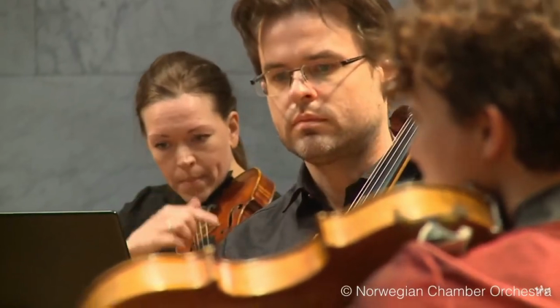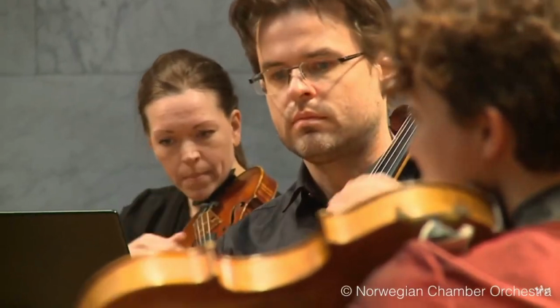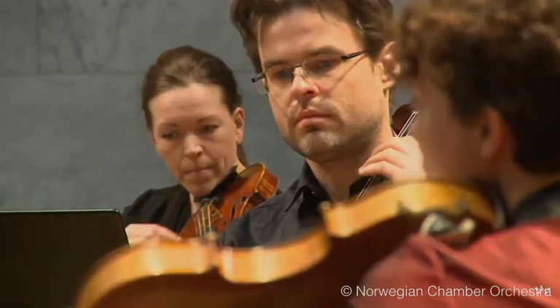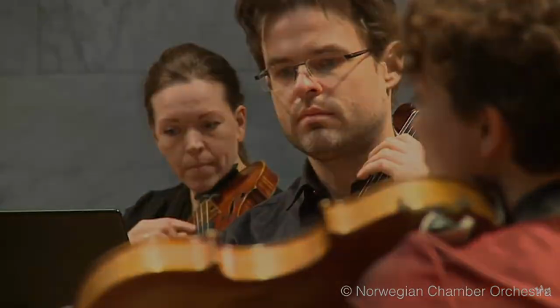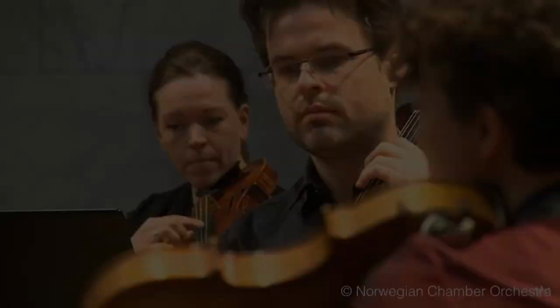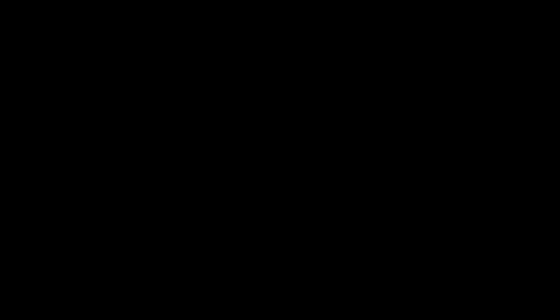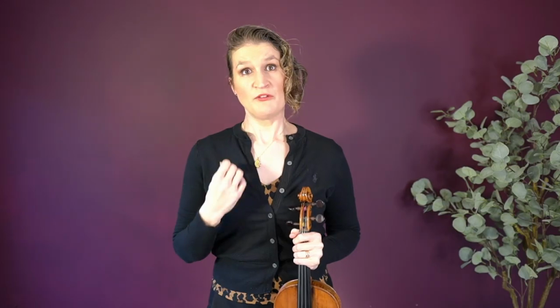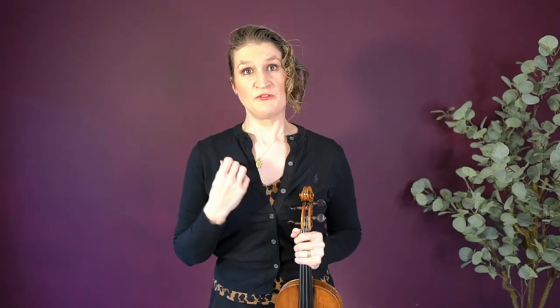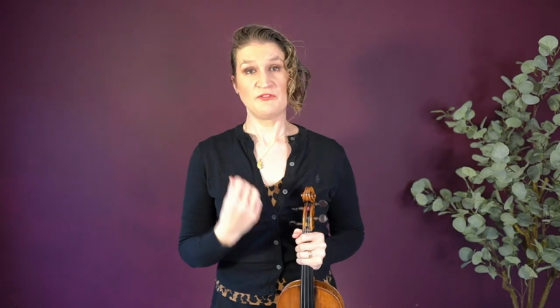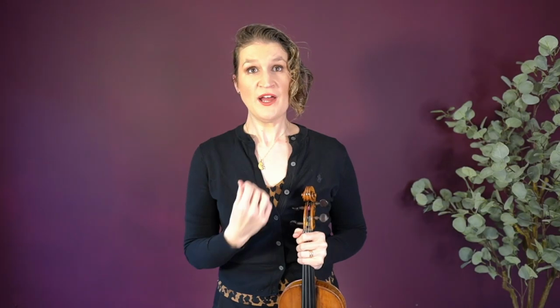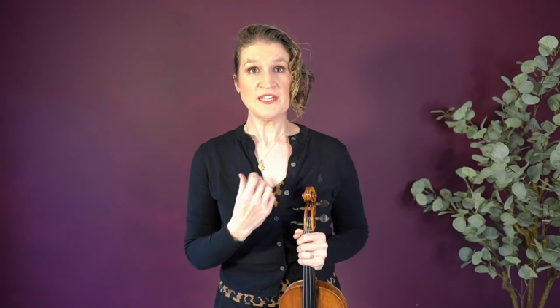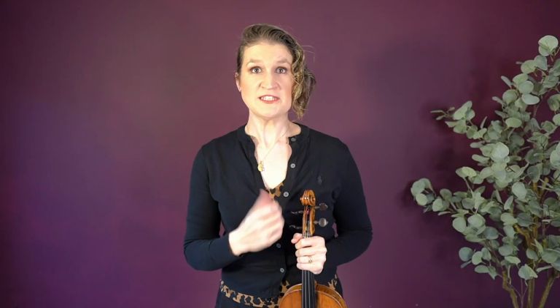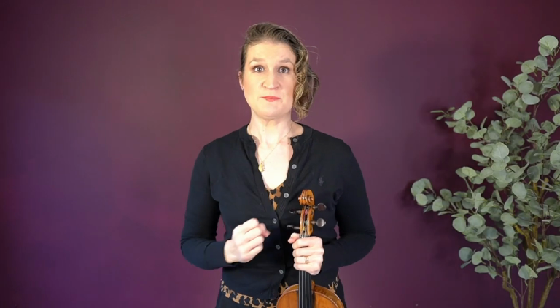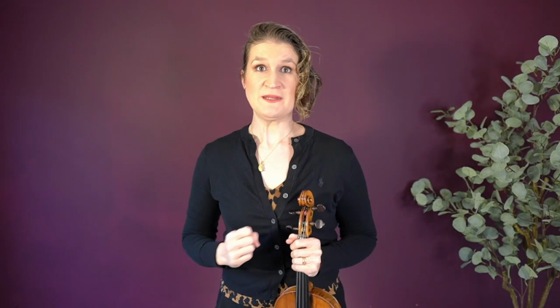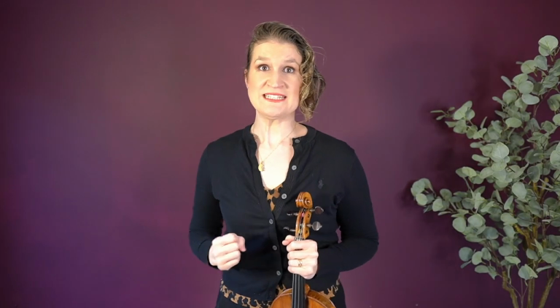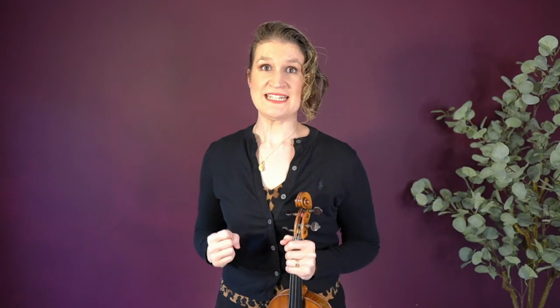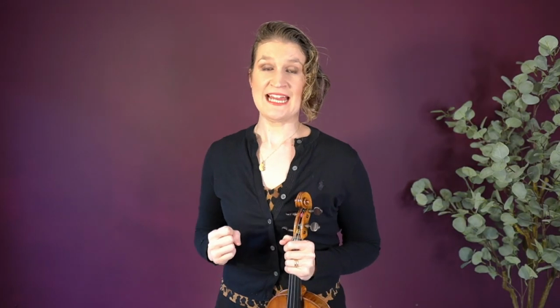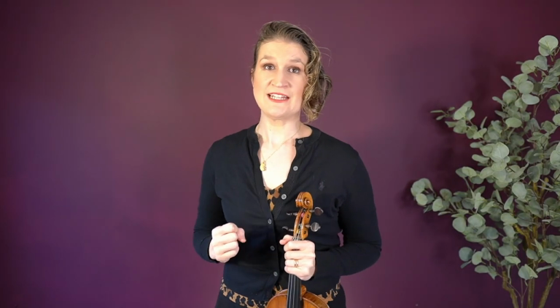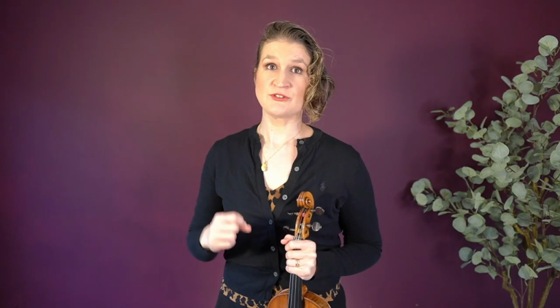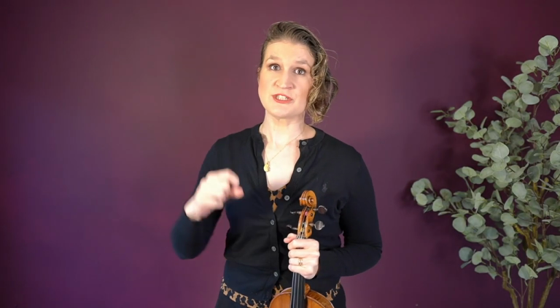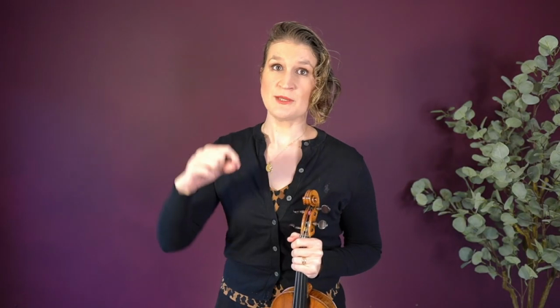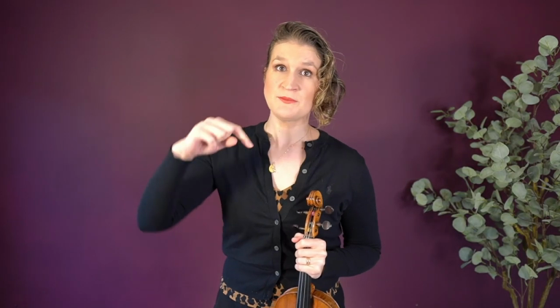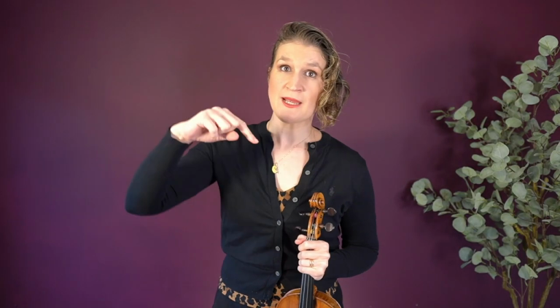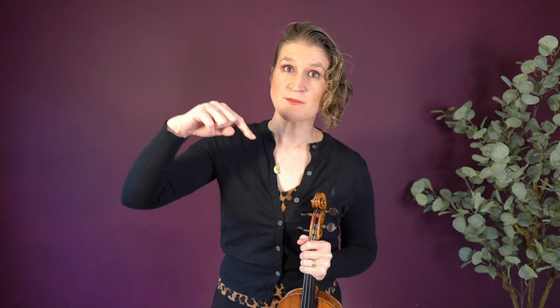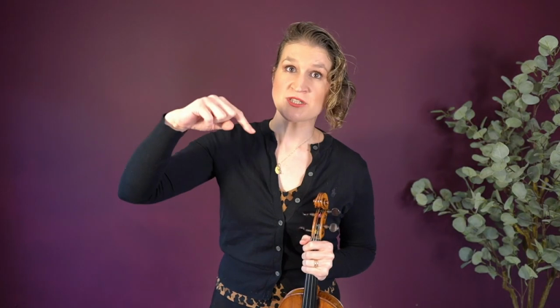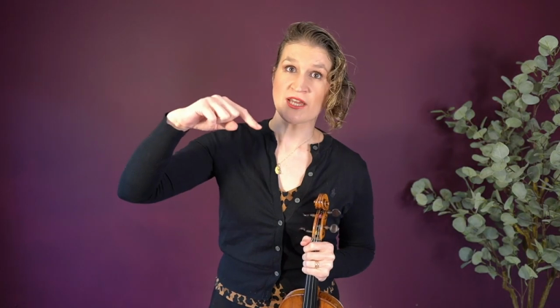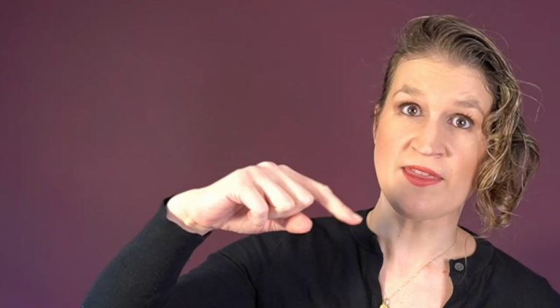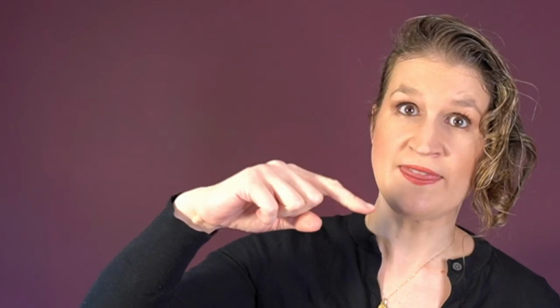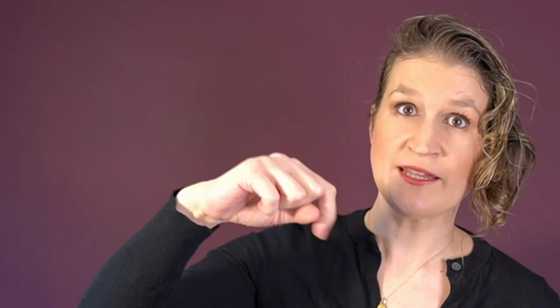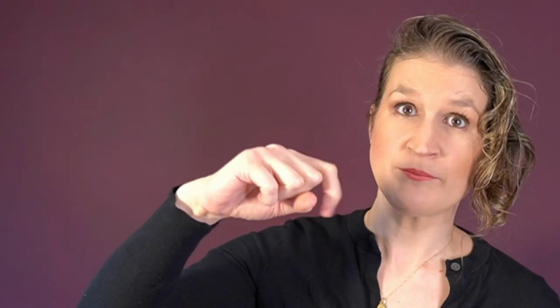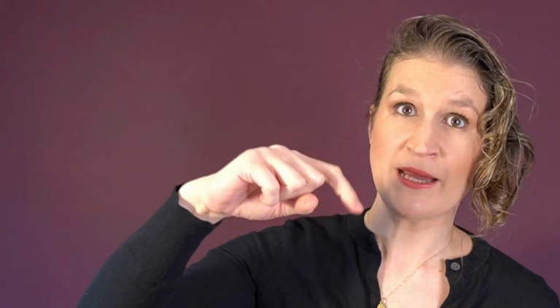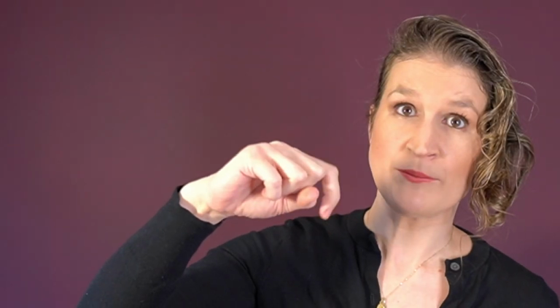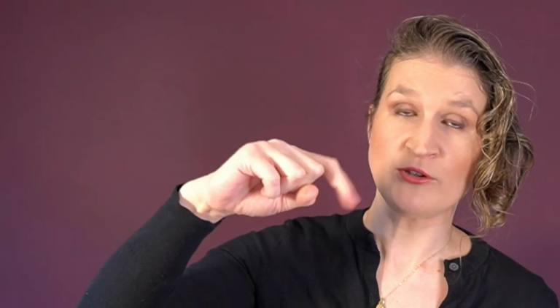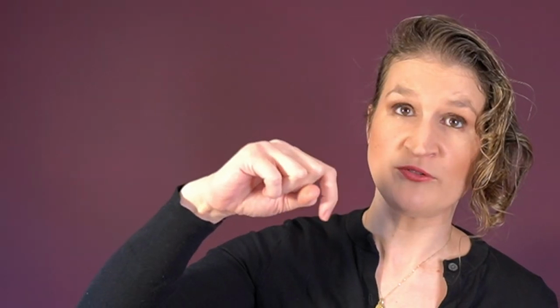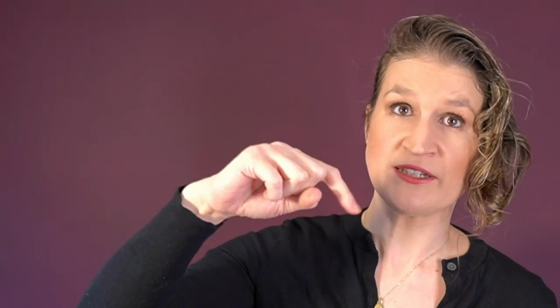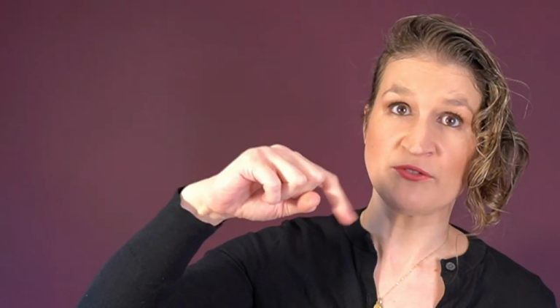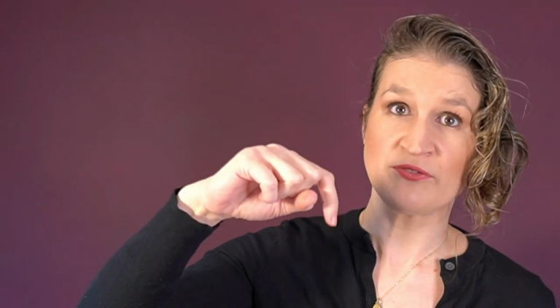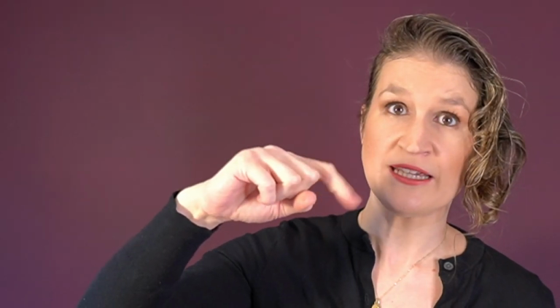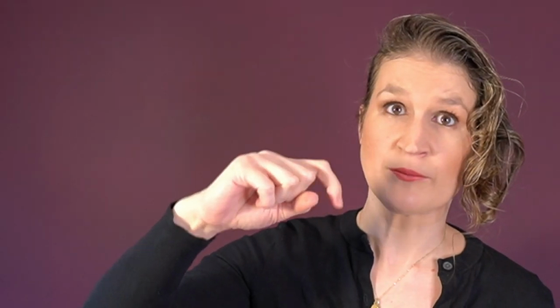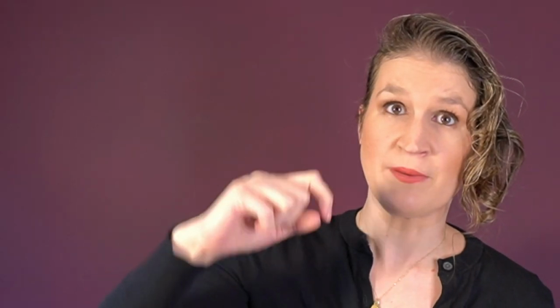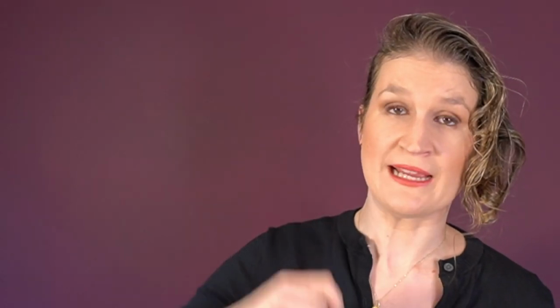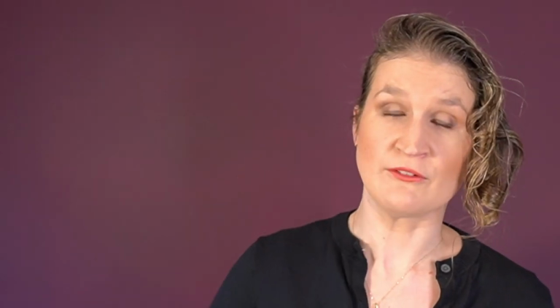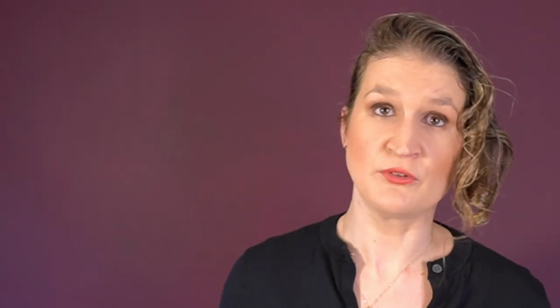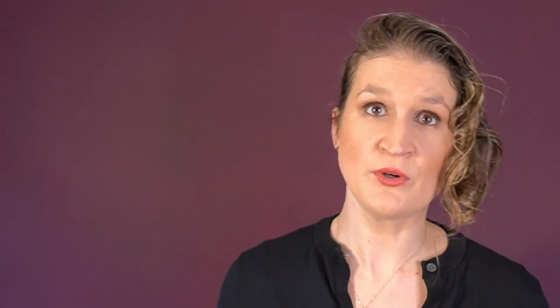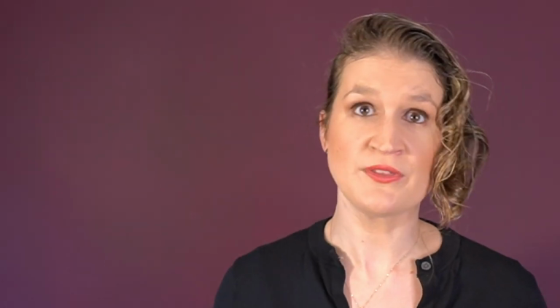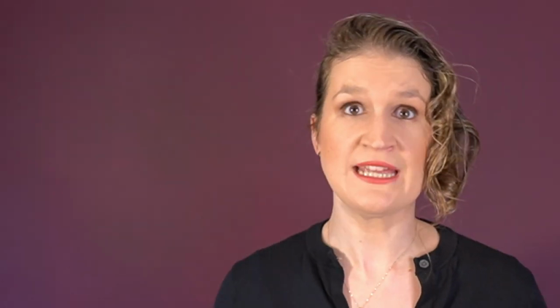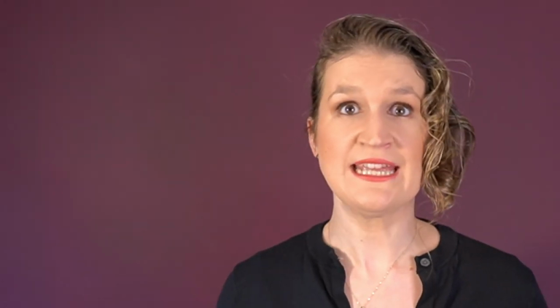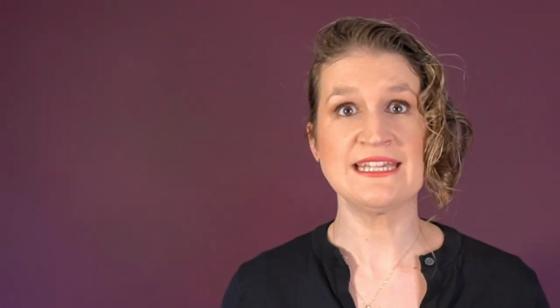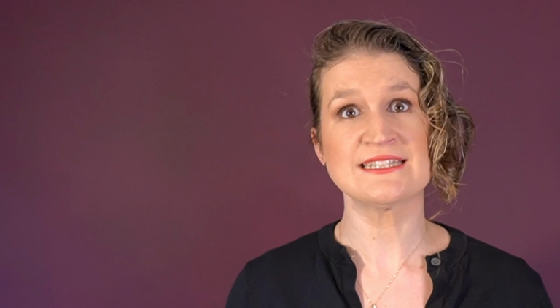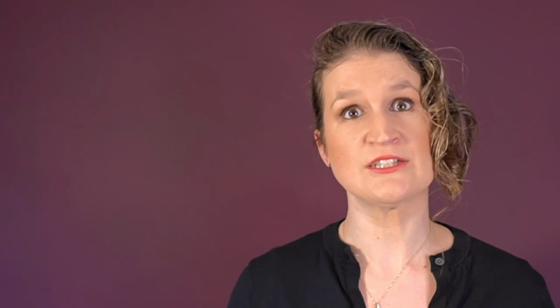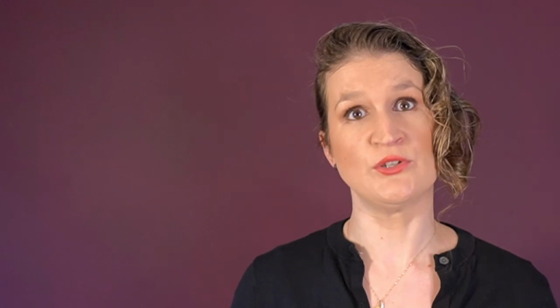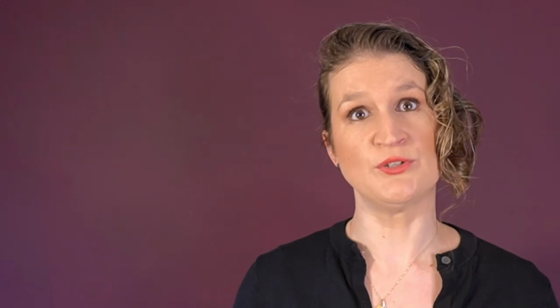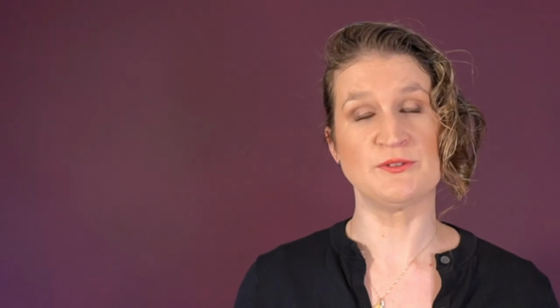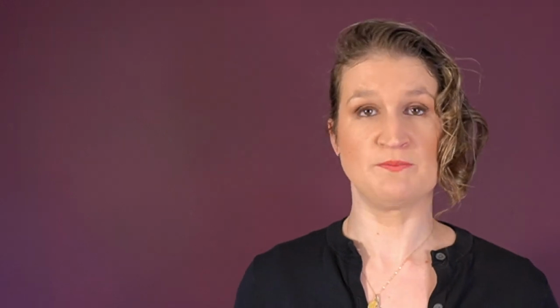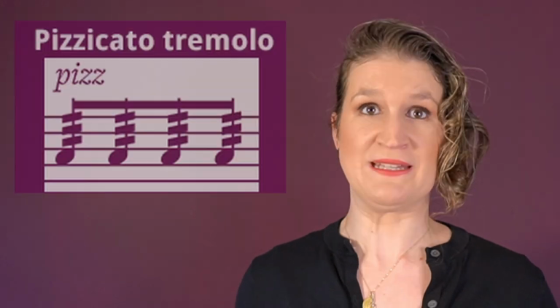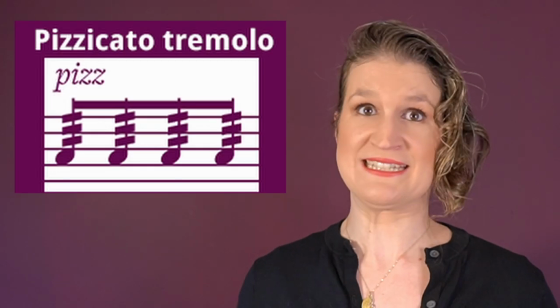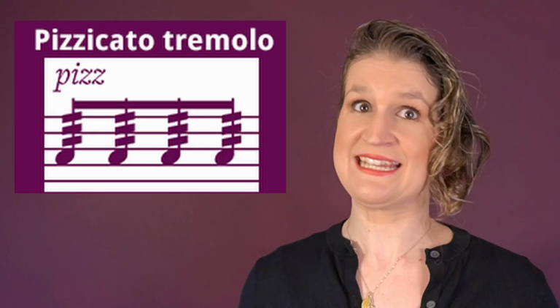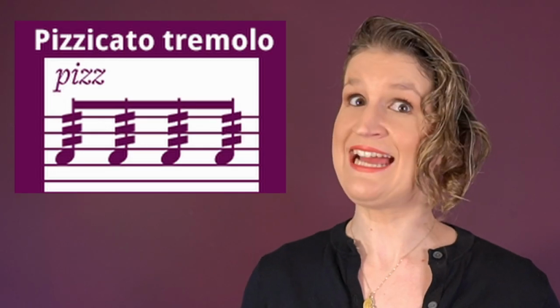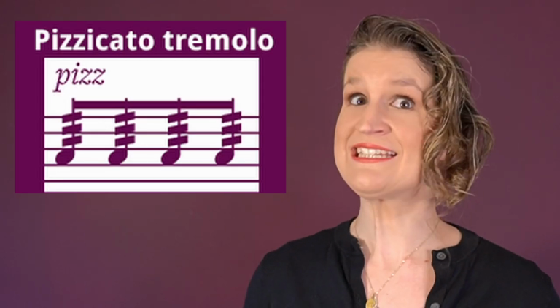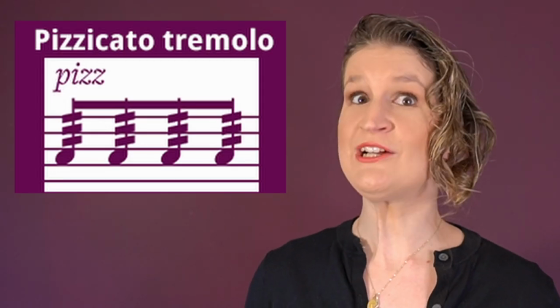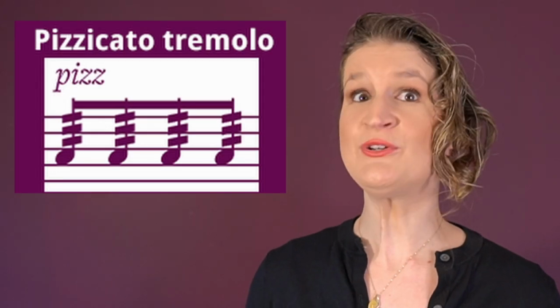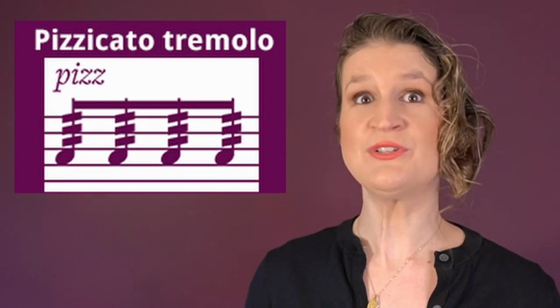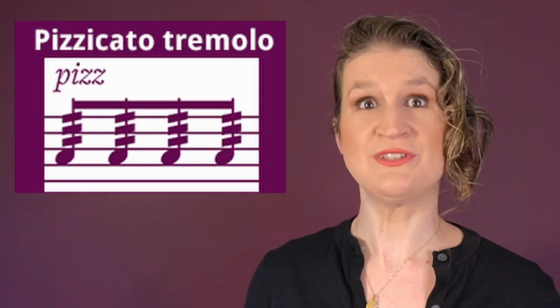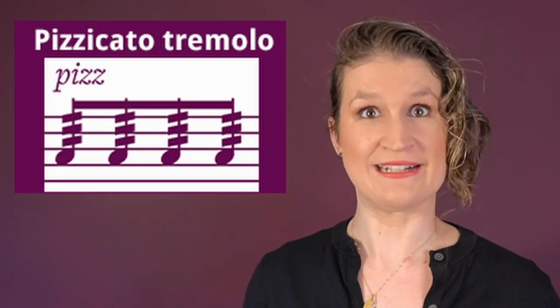A fast pizzicato, sometimes done by moving the finger back and forth, is called pizzicato tremolo.